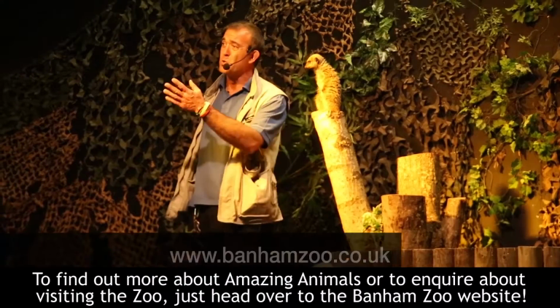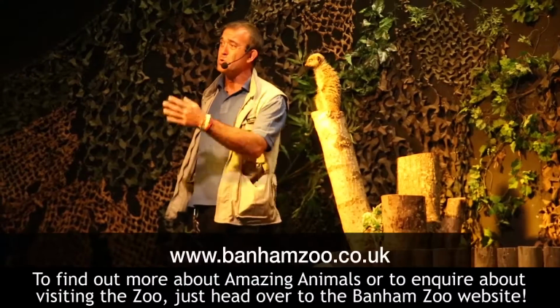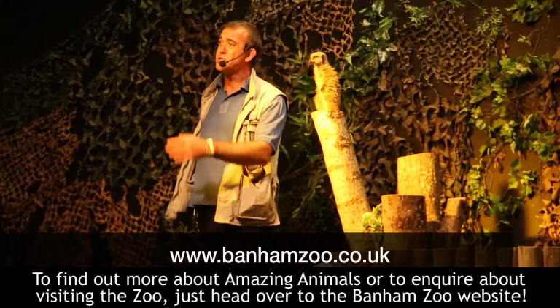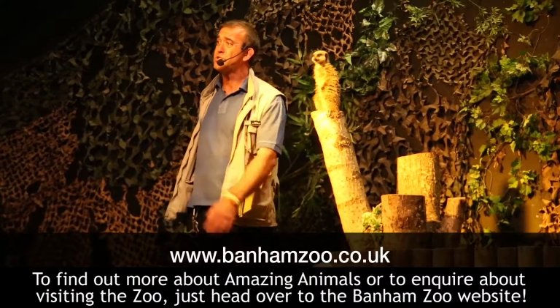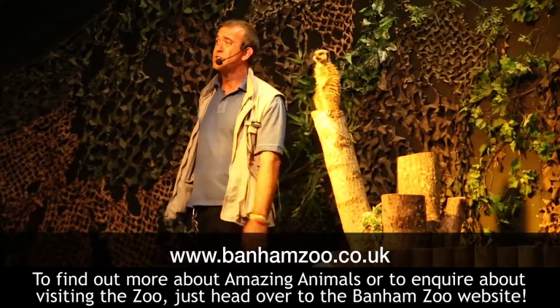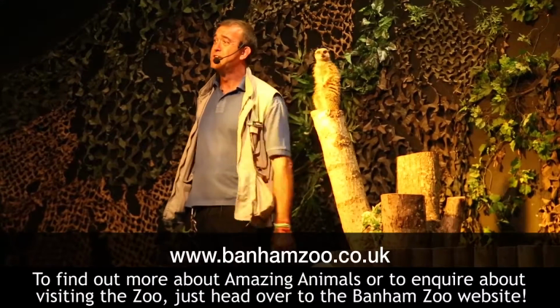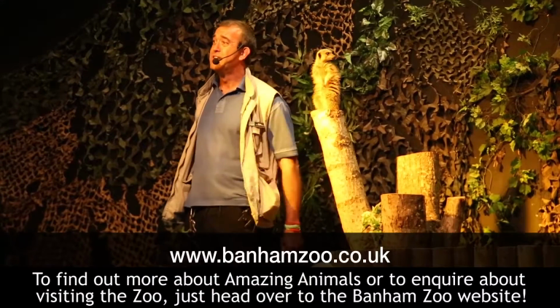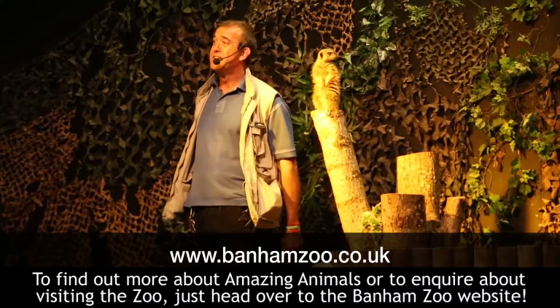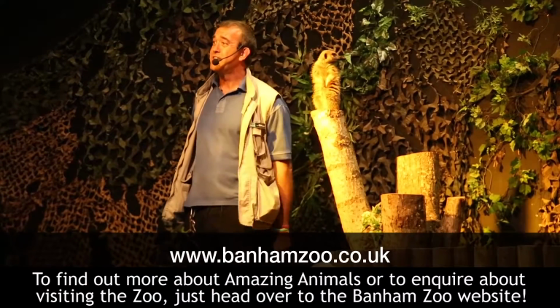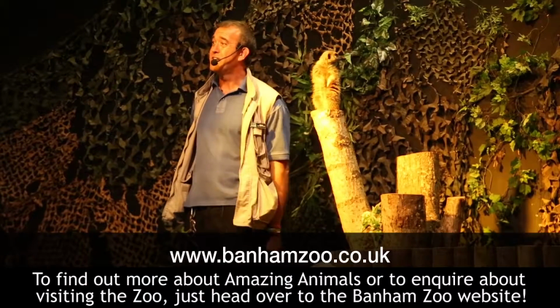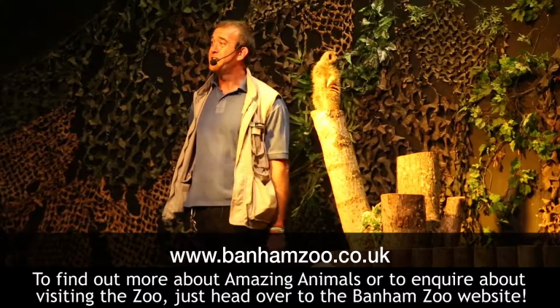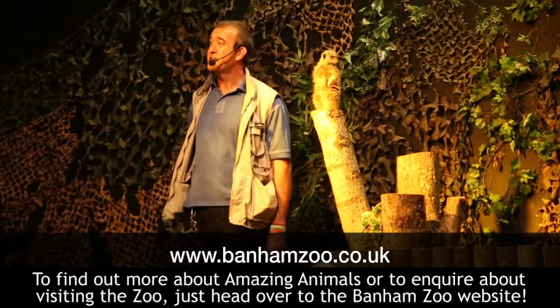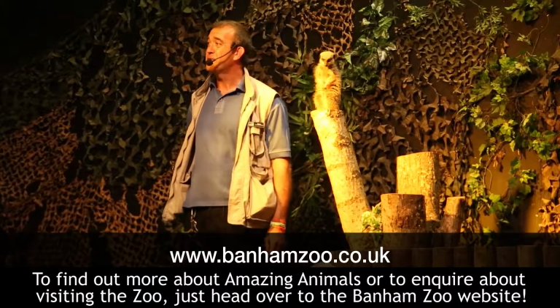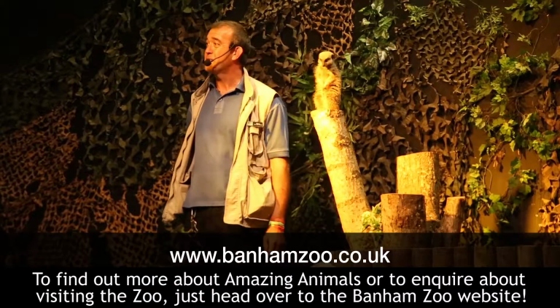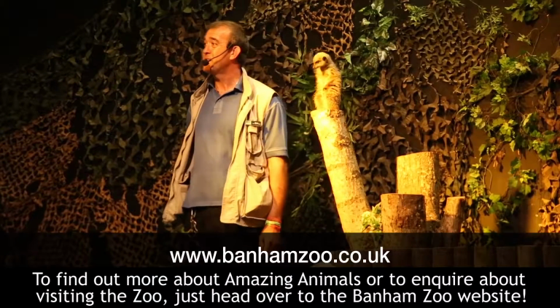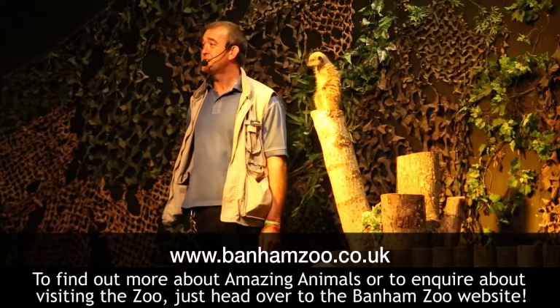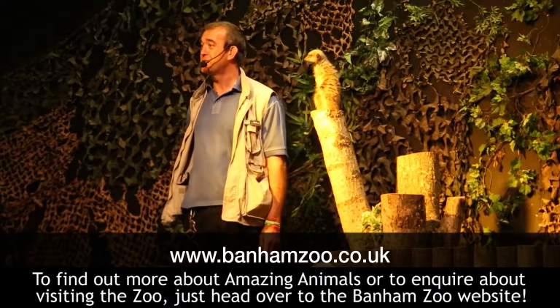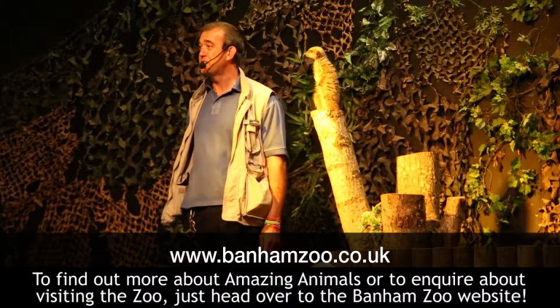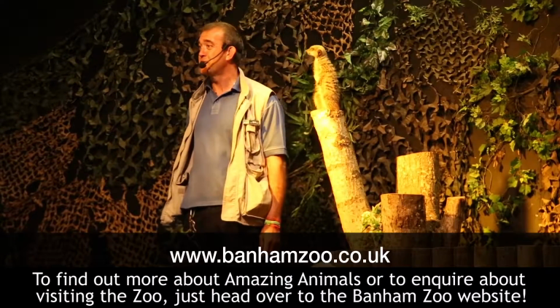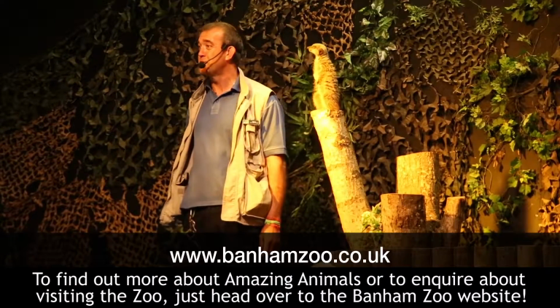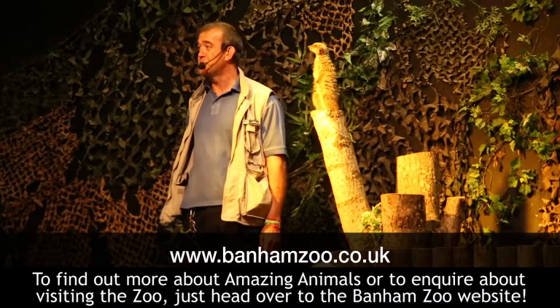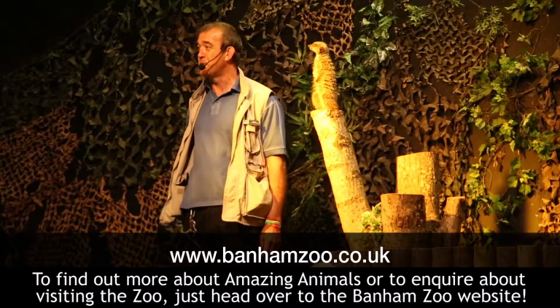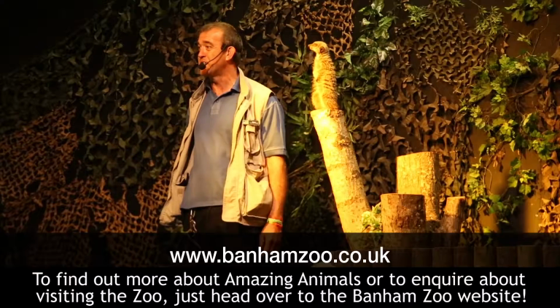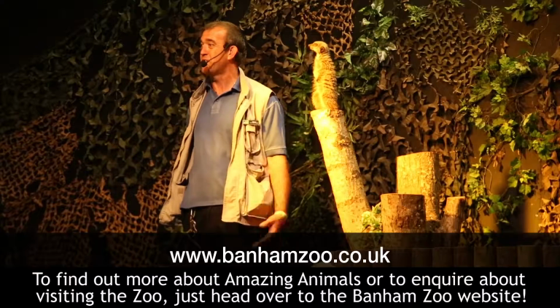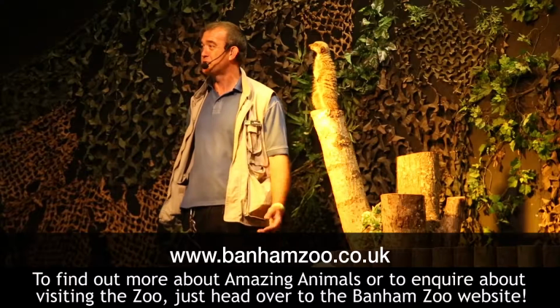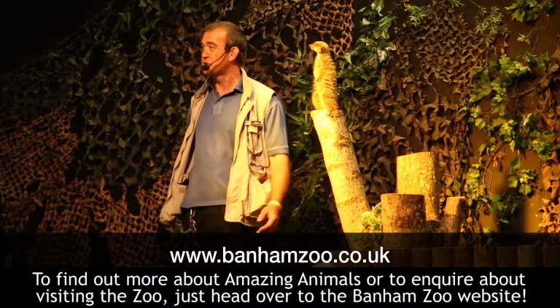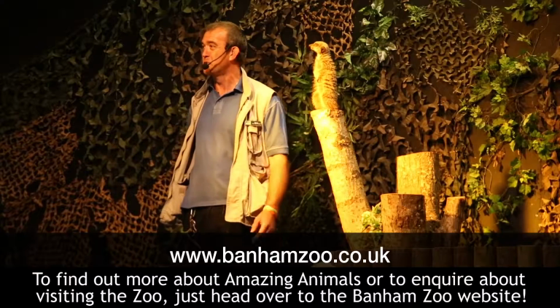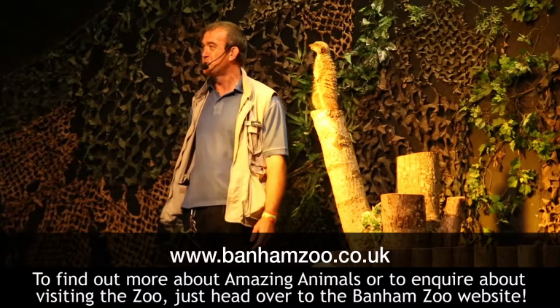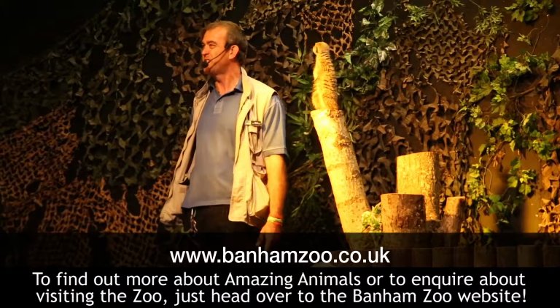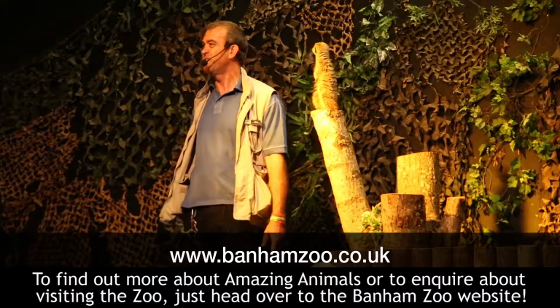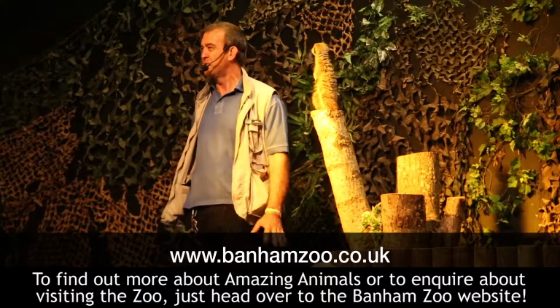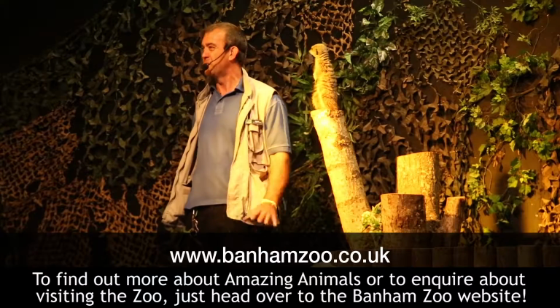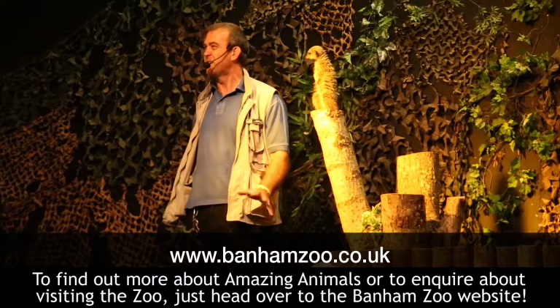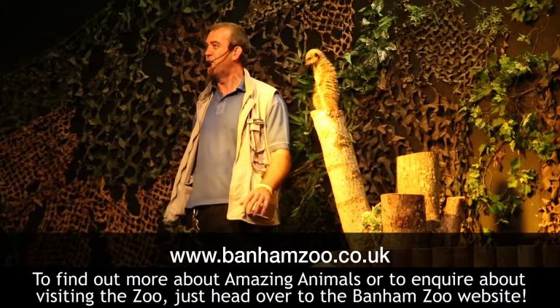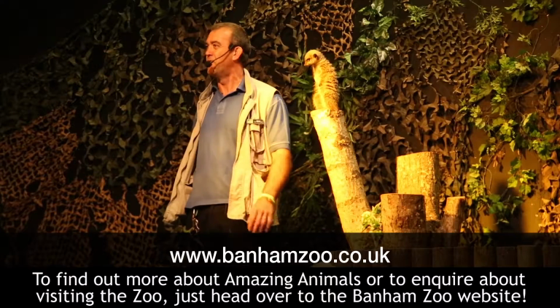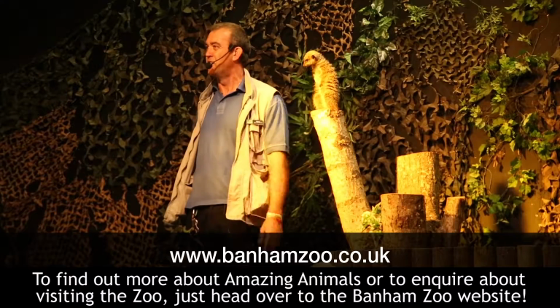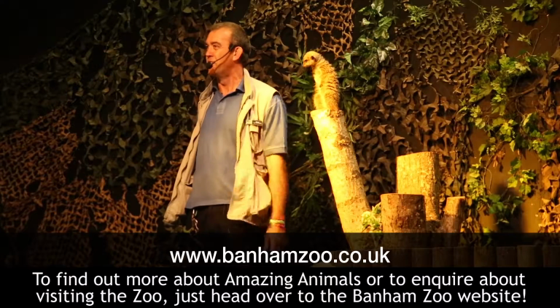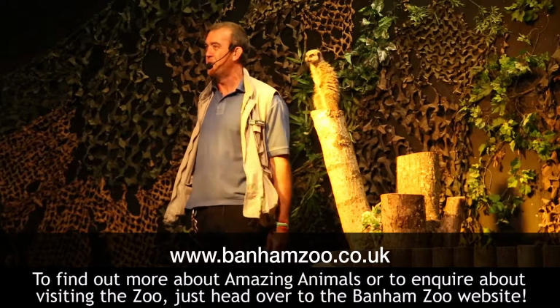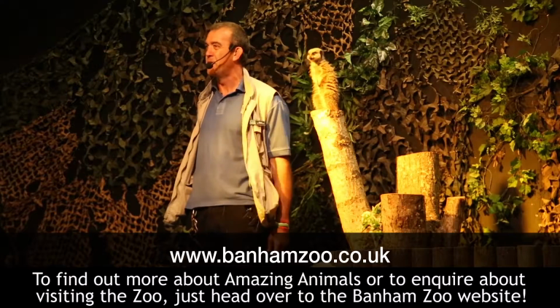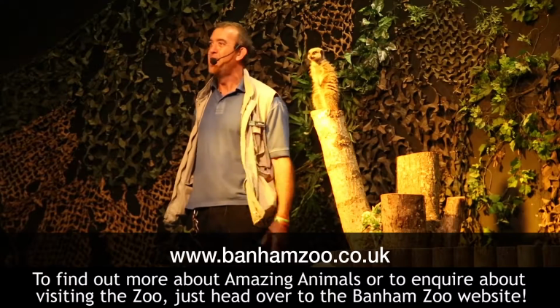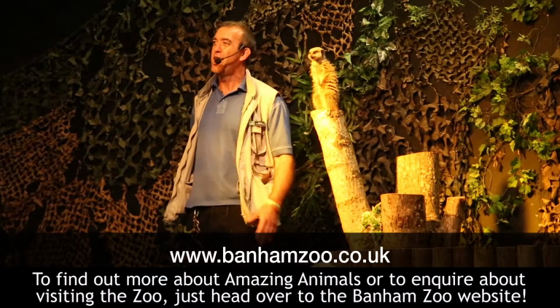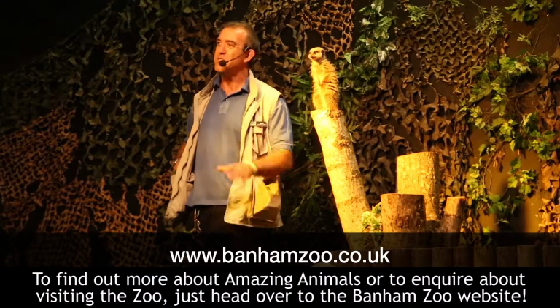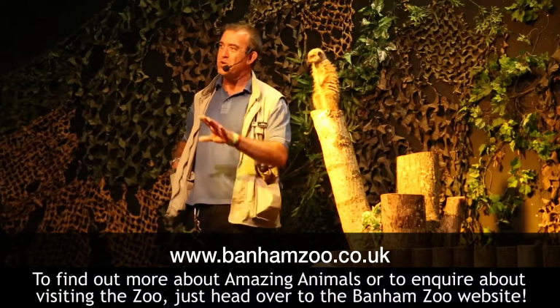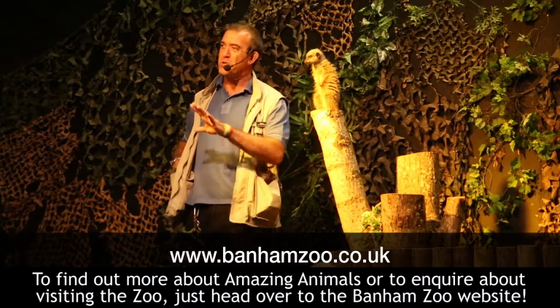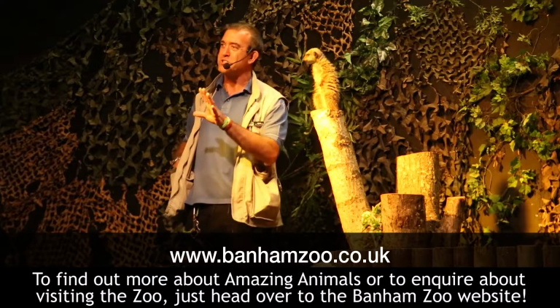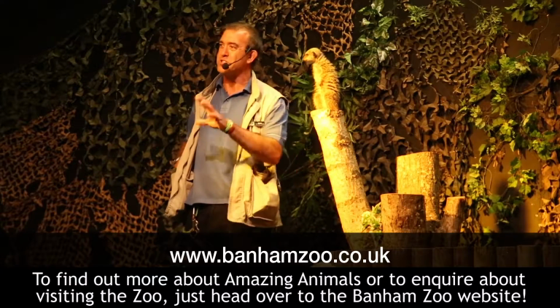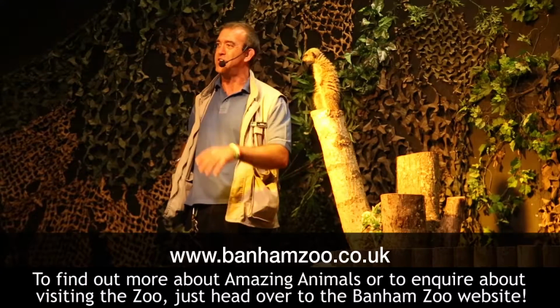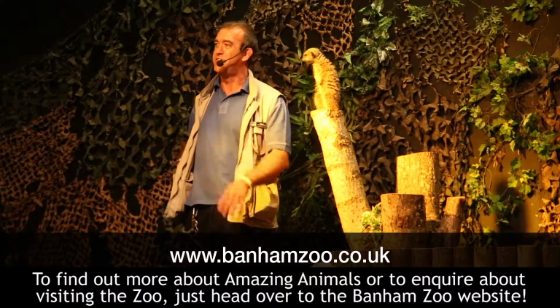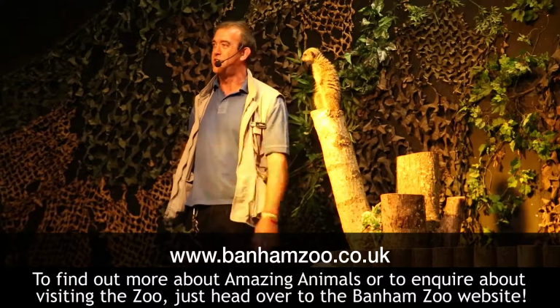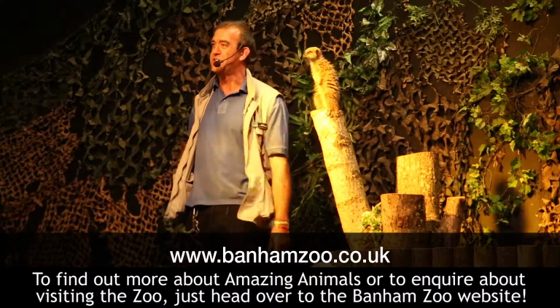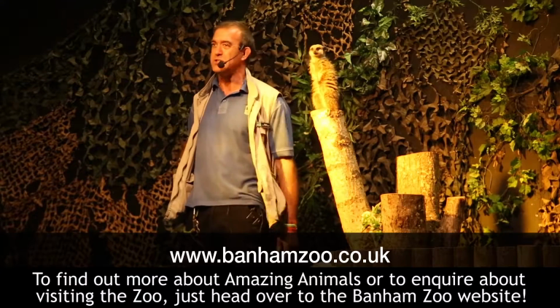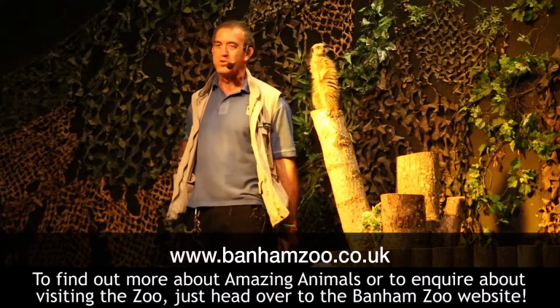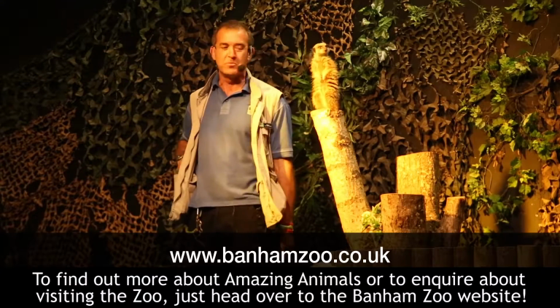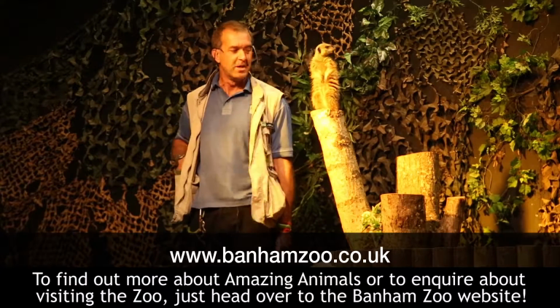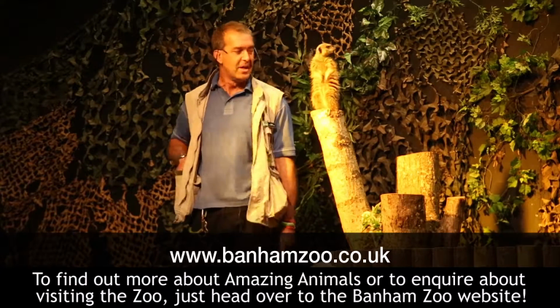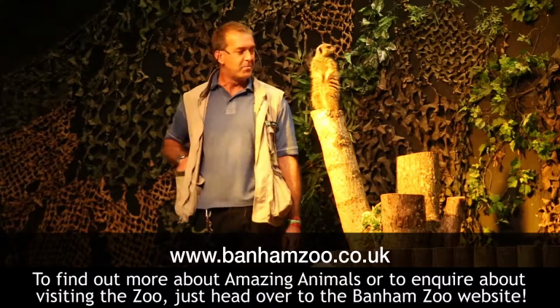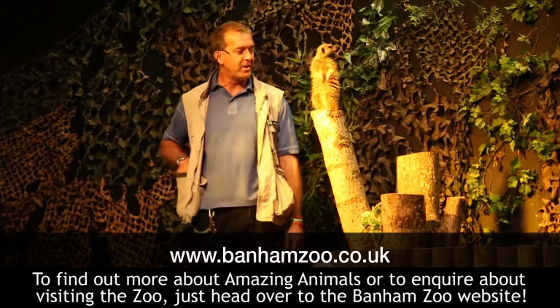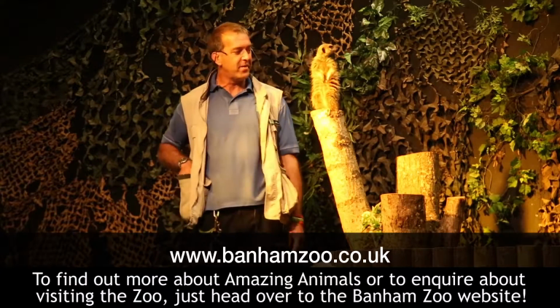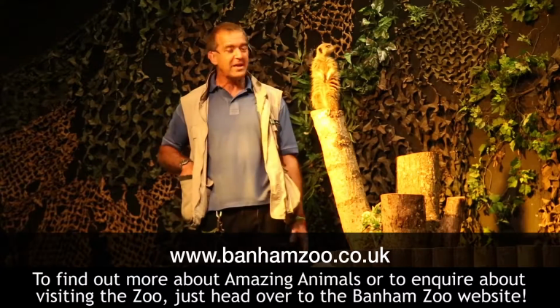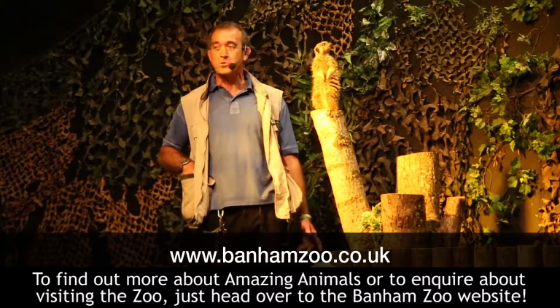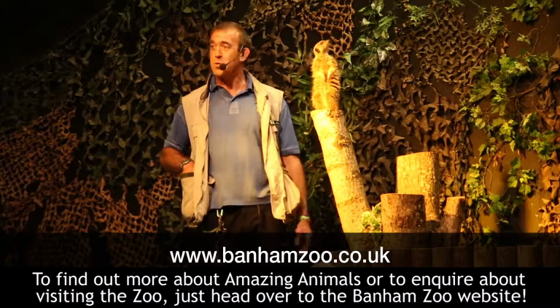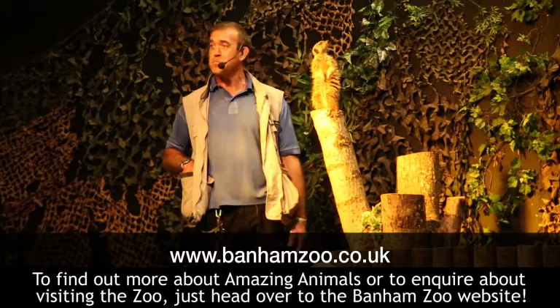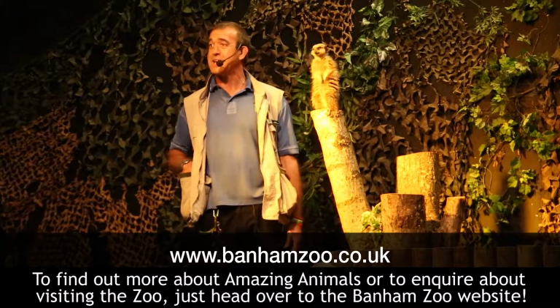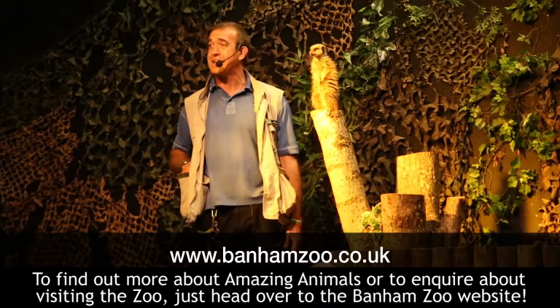To find out more about Amazing Animals or to inquire about visiting the zoo, just head over to the Banham Zoo website.